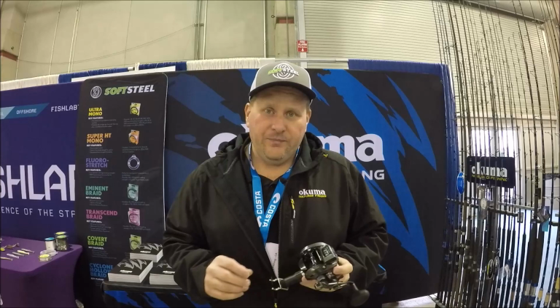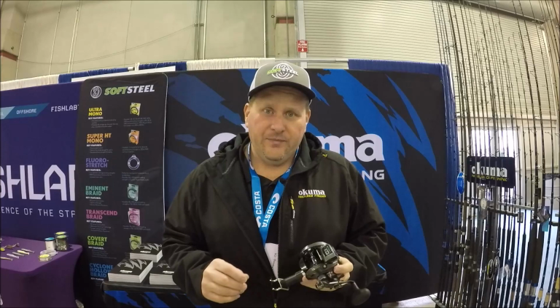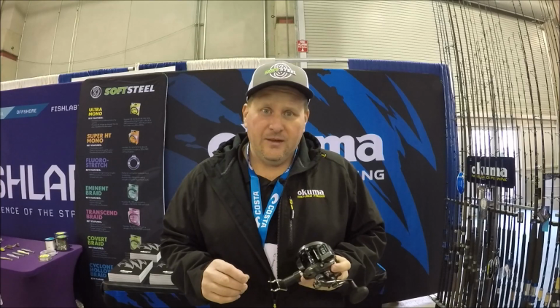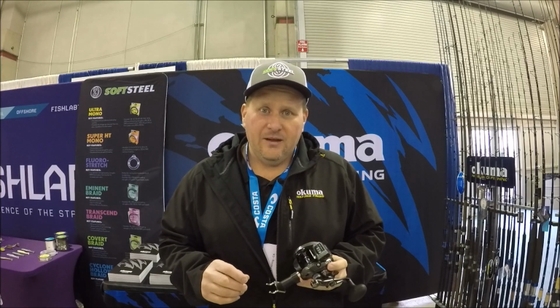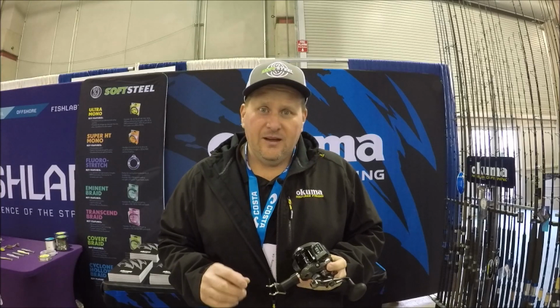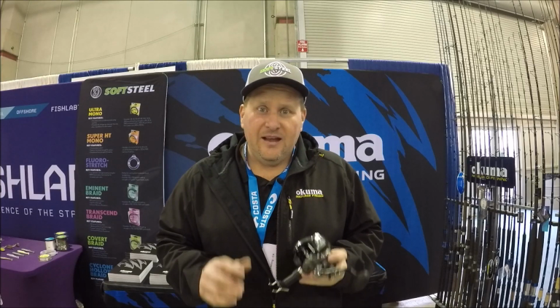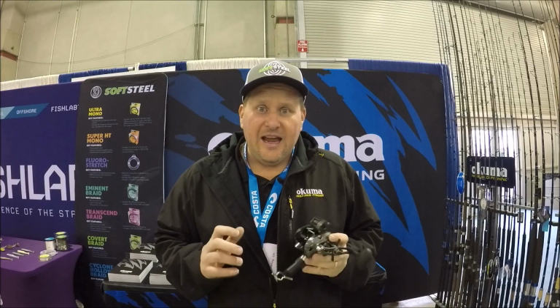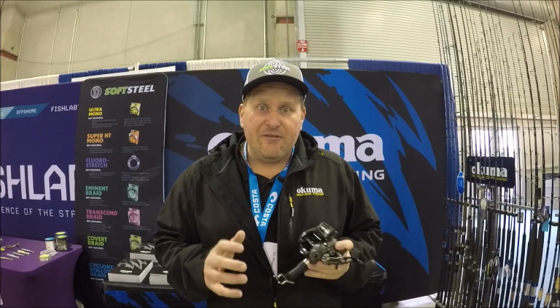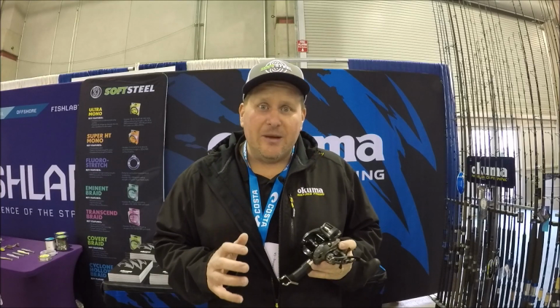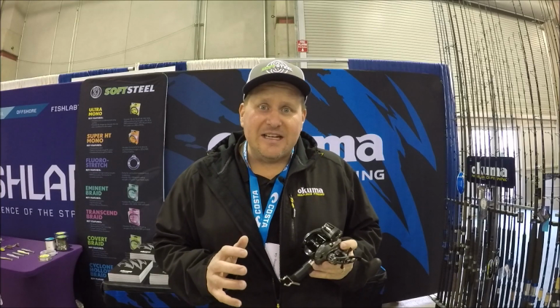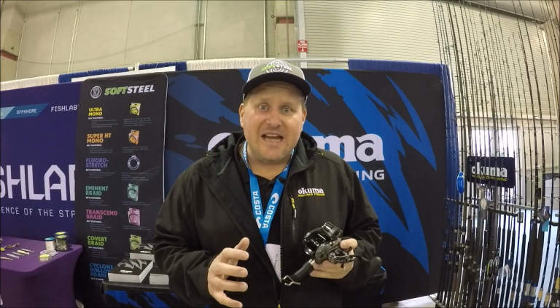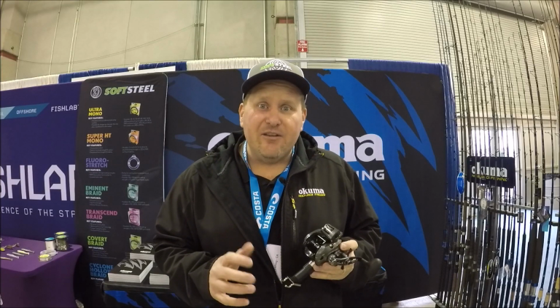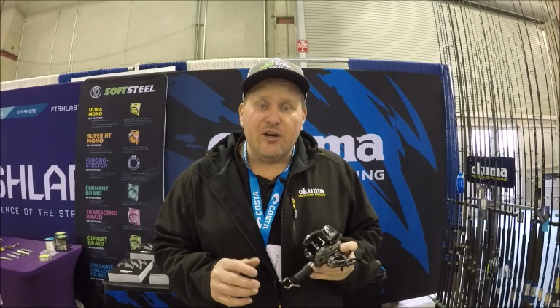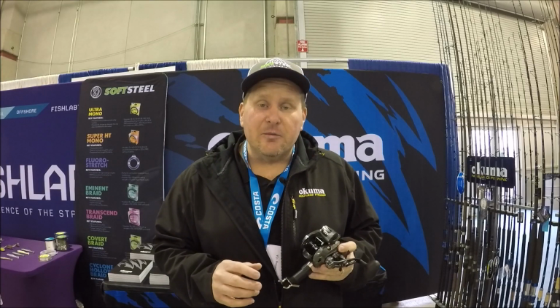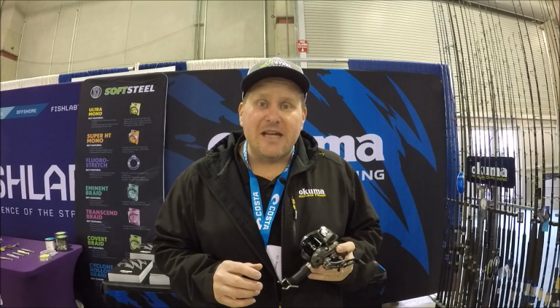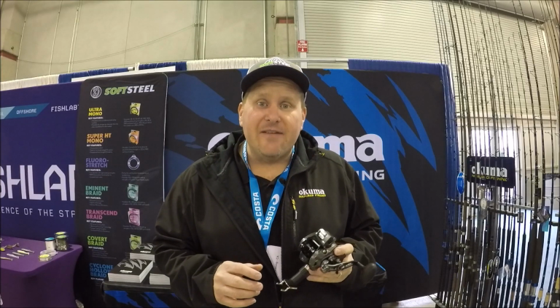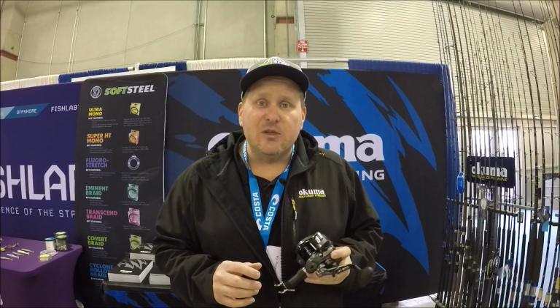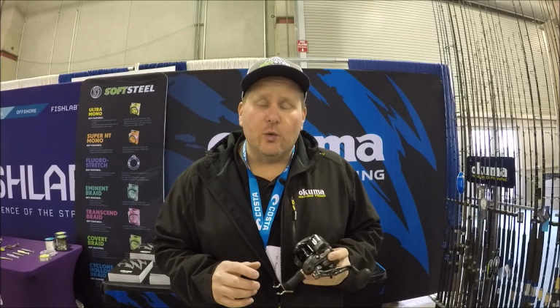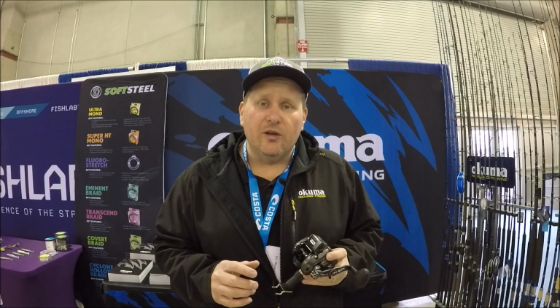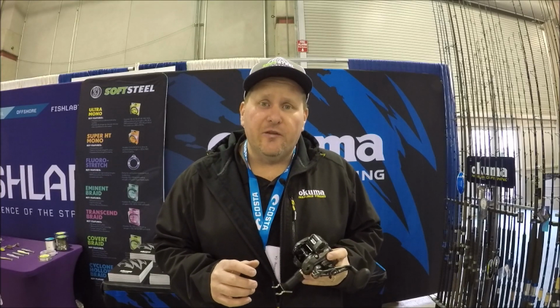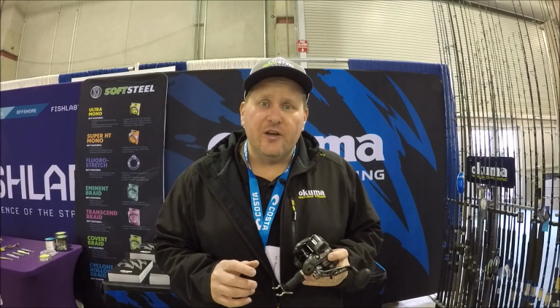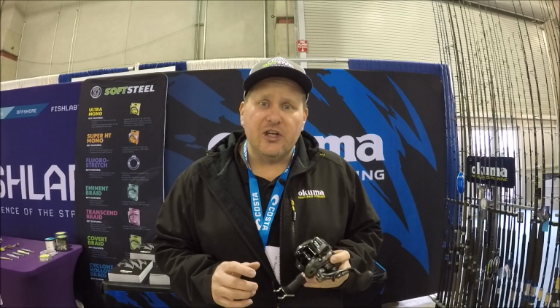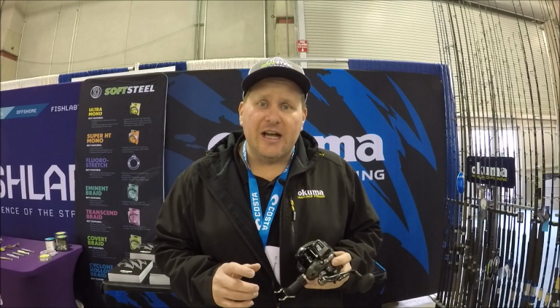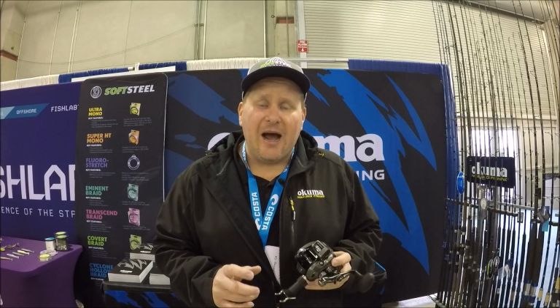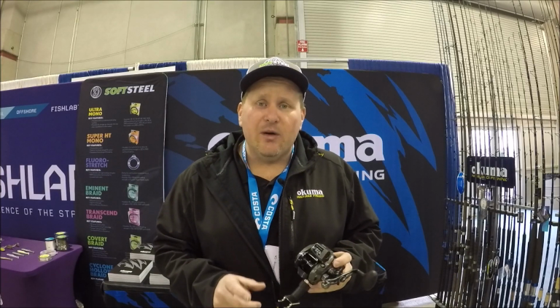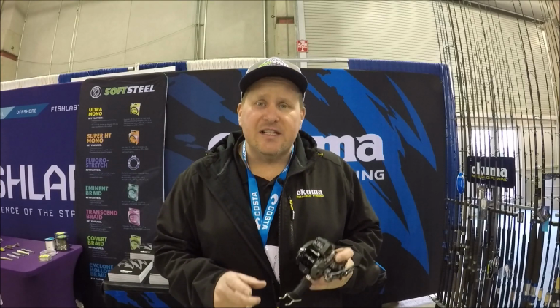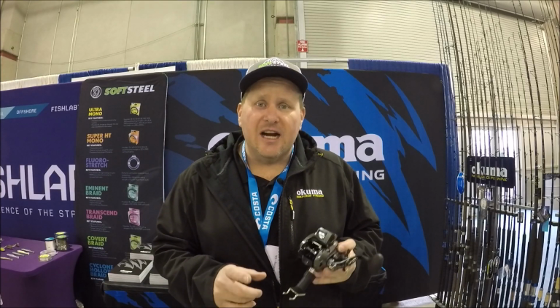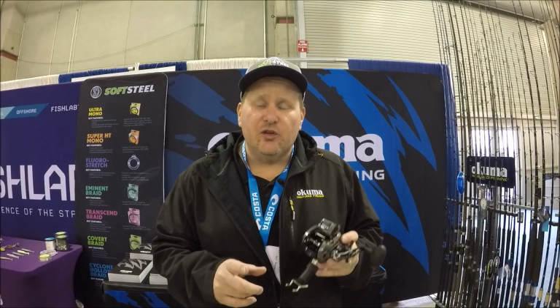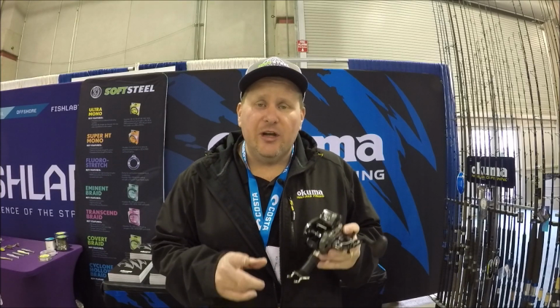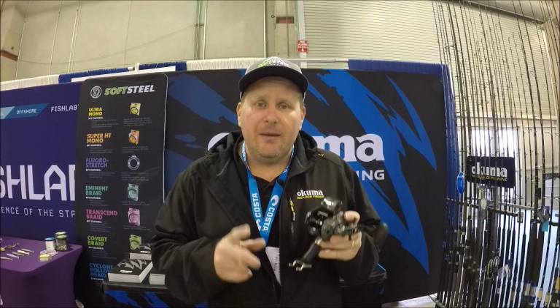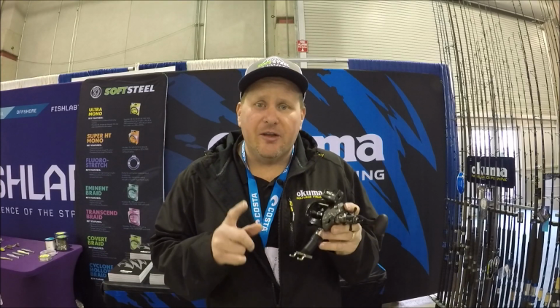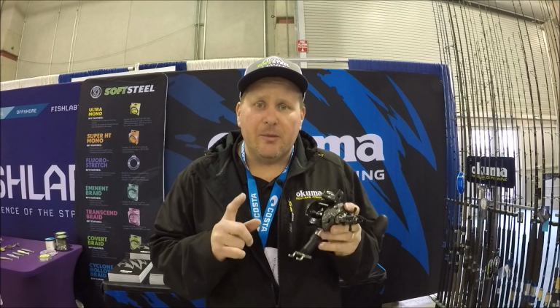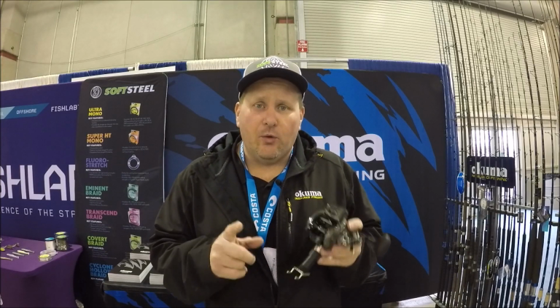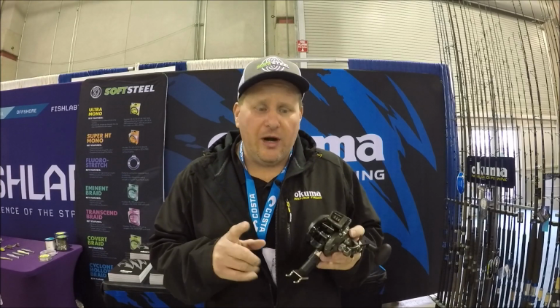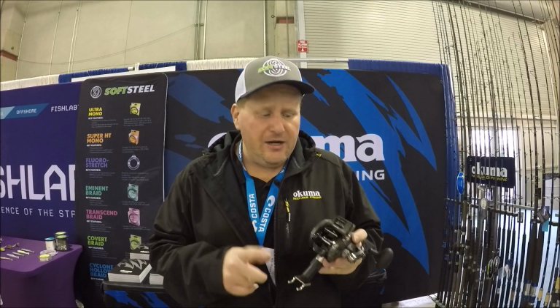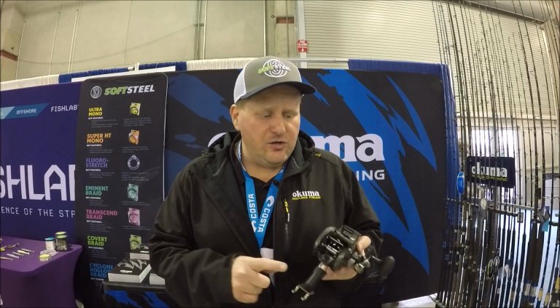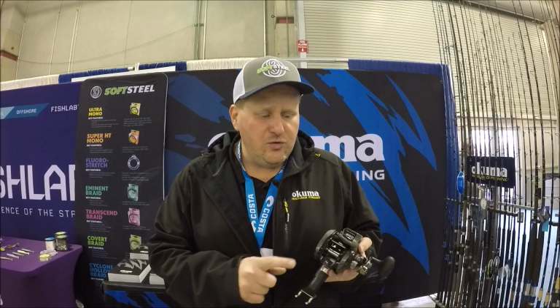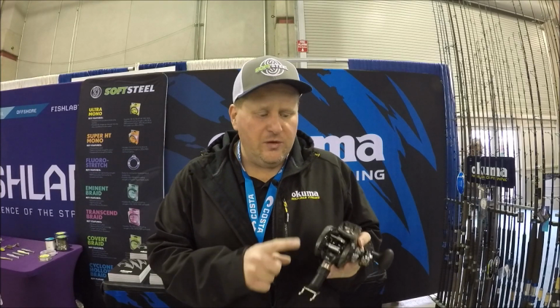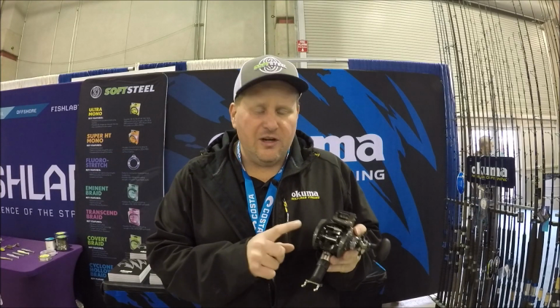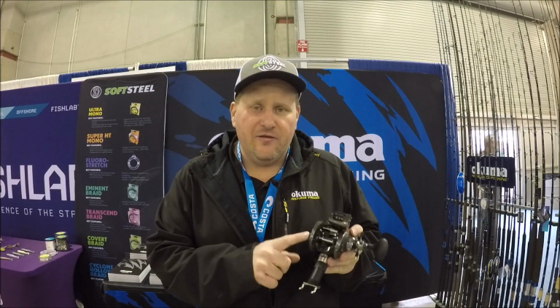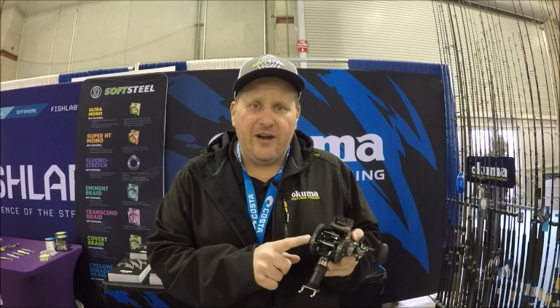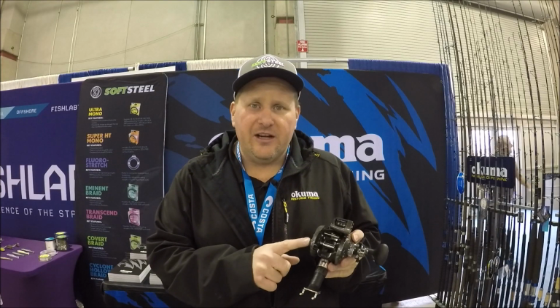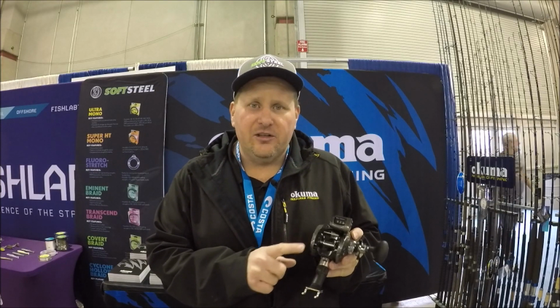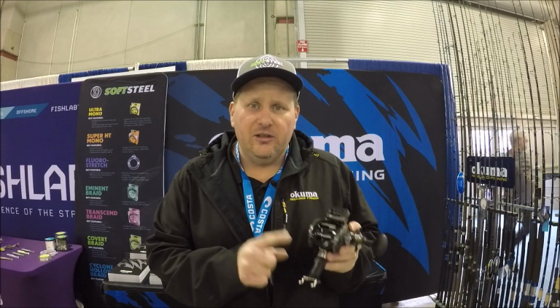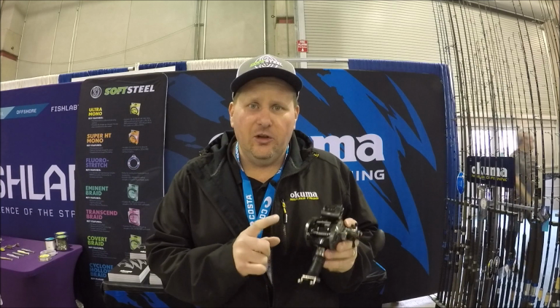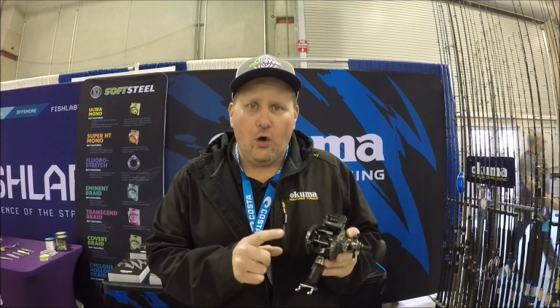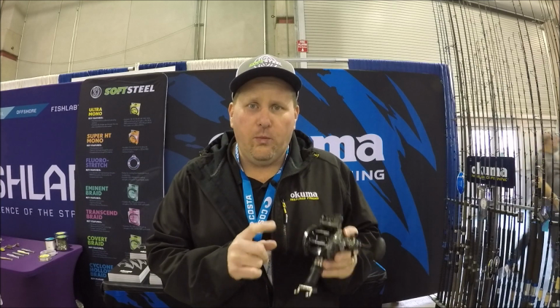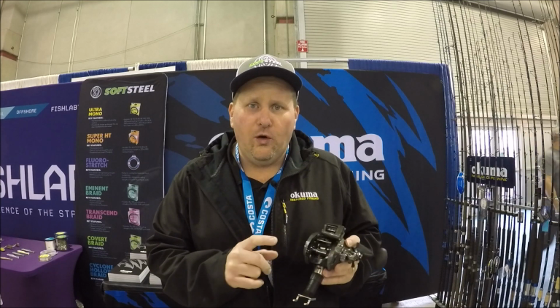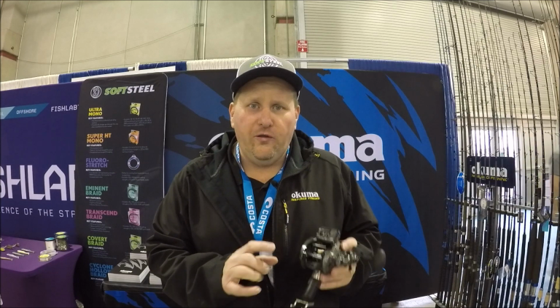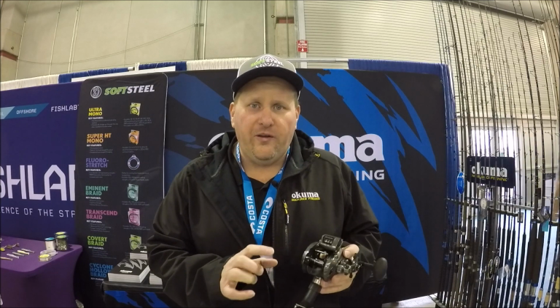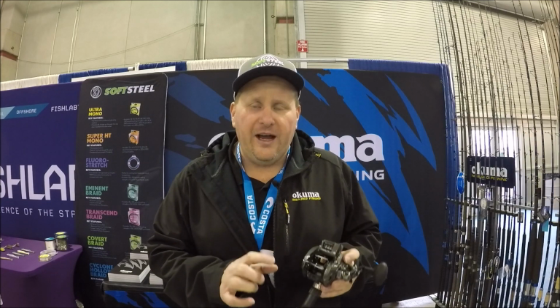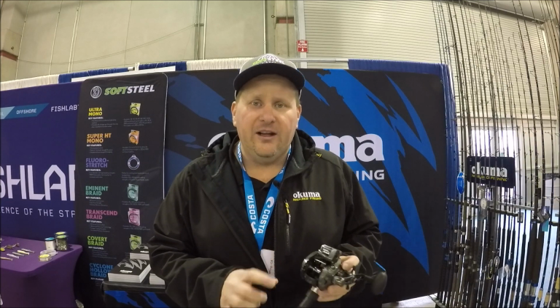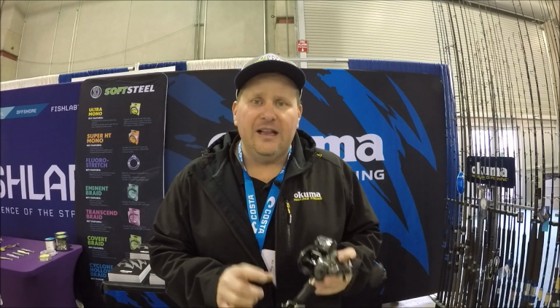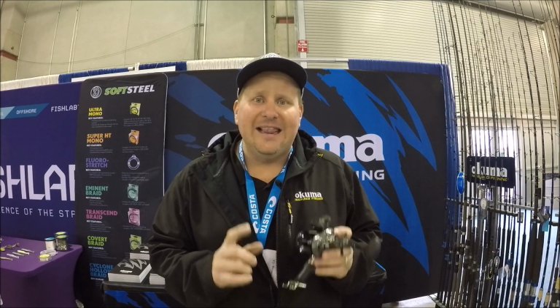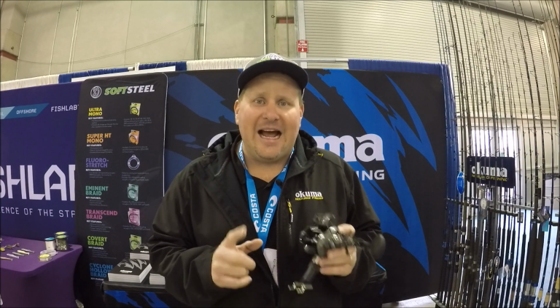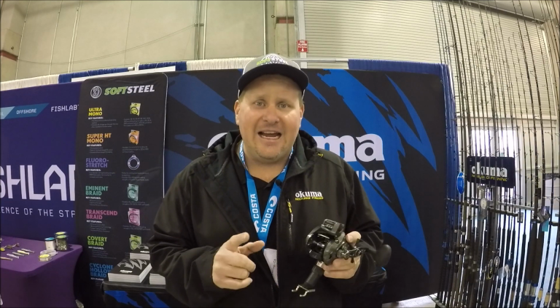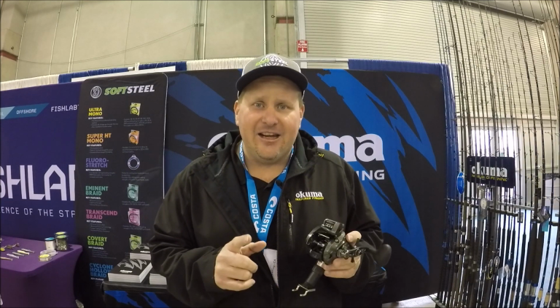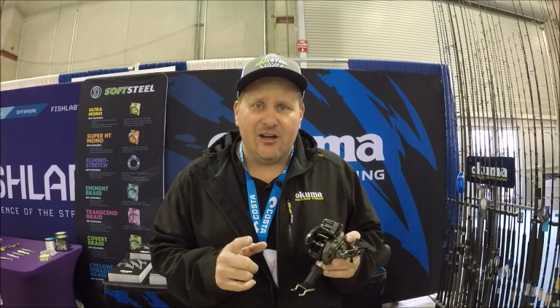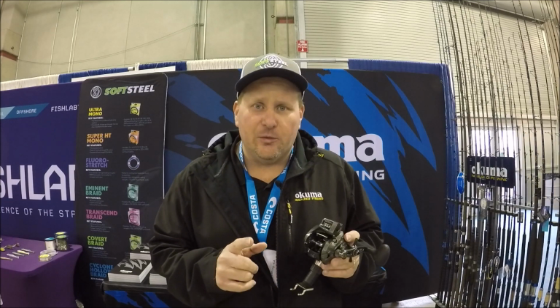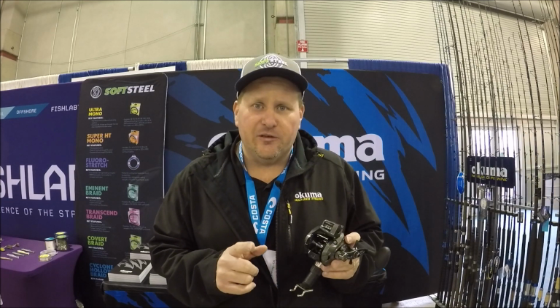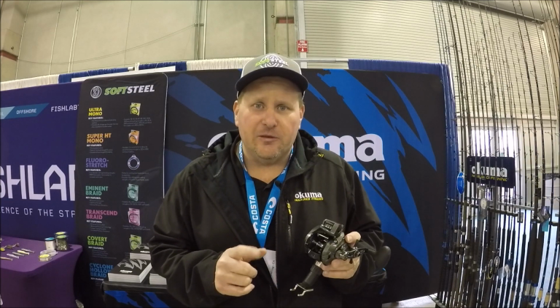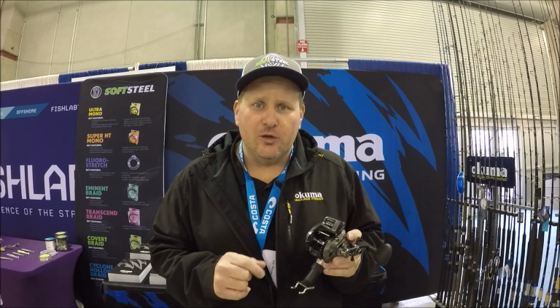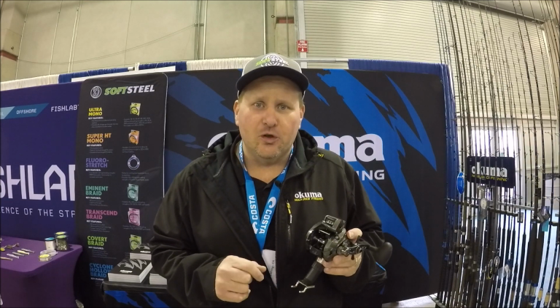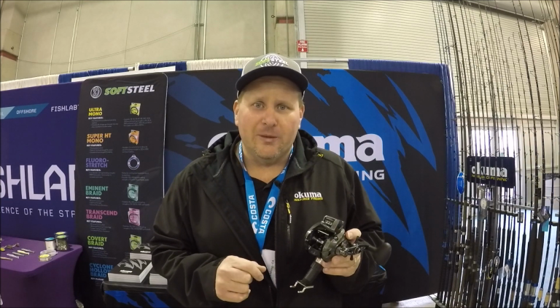Hey everybody, Davey here from Davey's World Fishing. I want to talk to you today about the brand-new Convector low-profile line counter reel from Okuma.